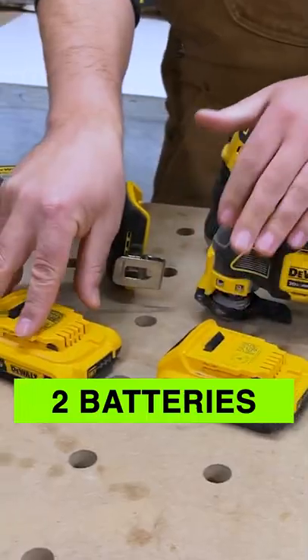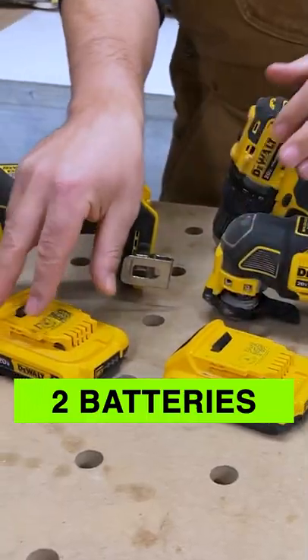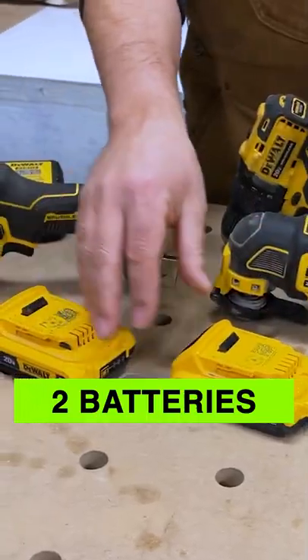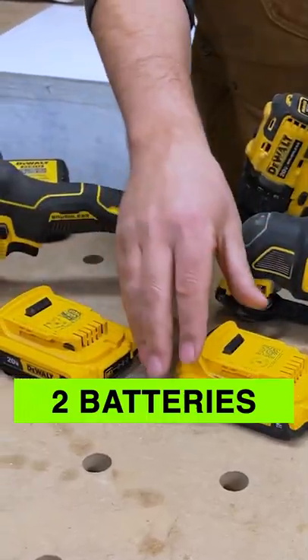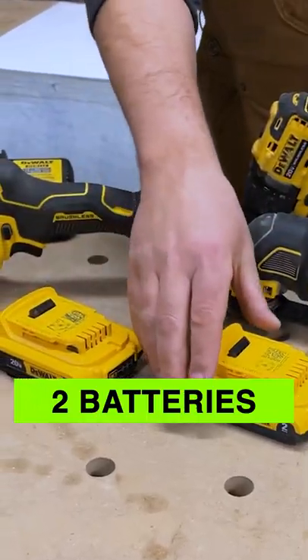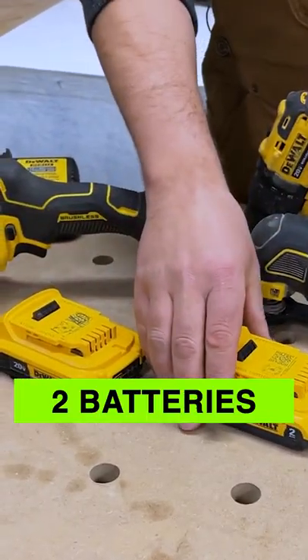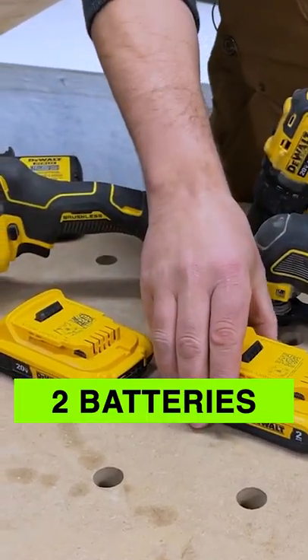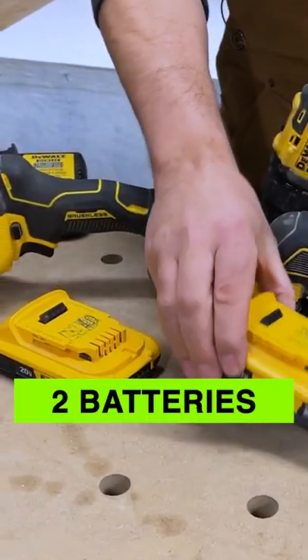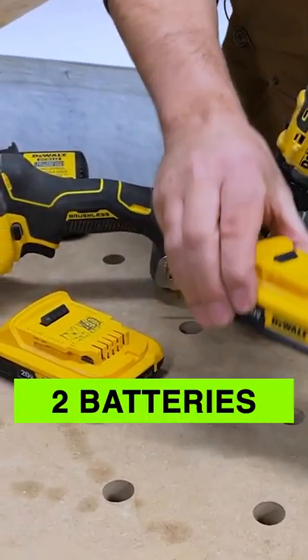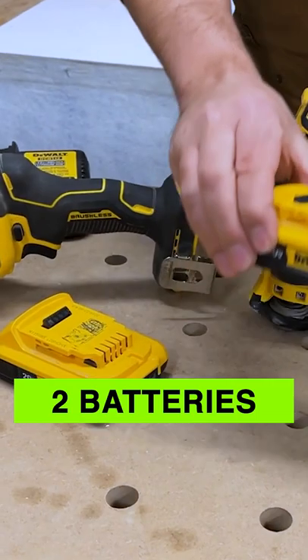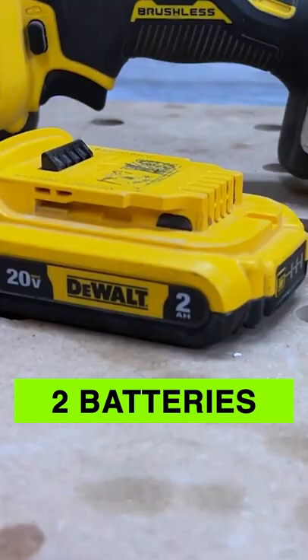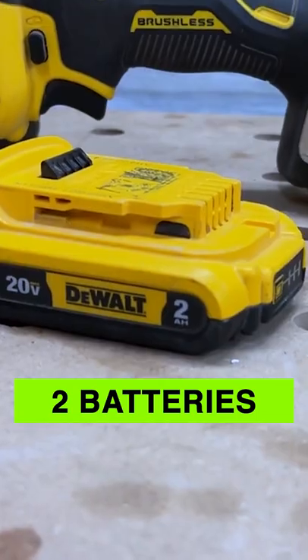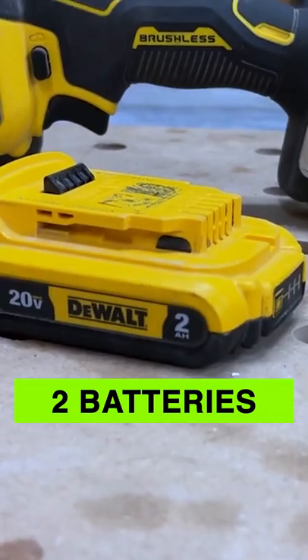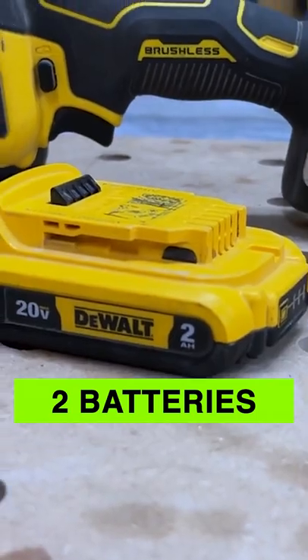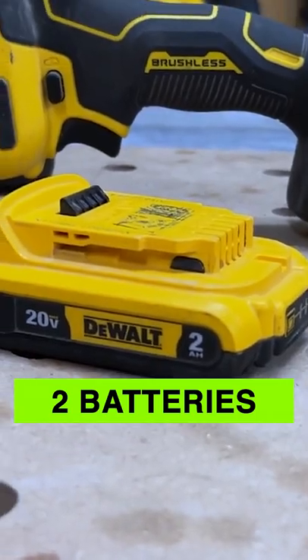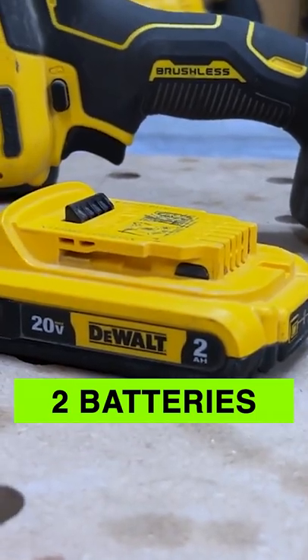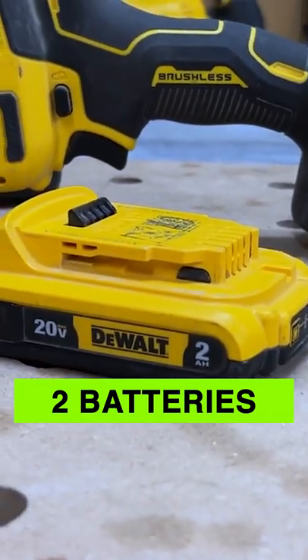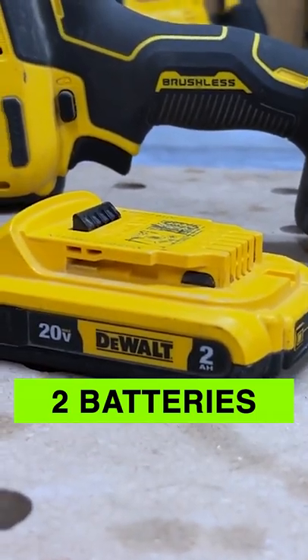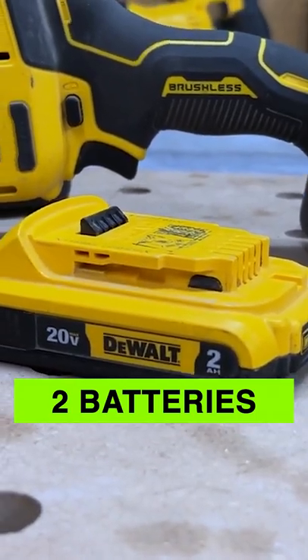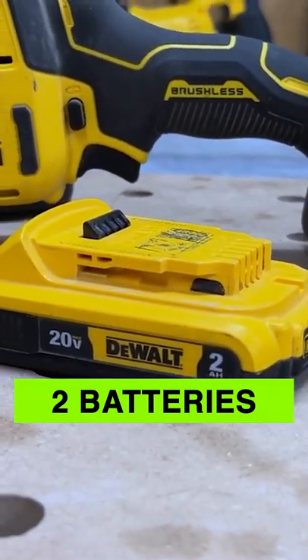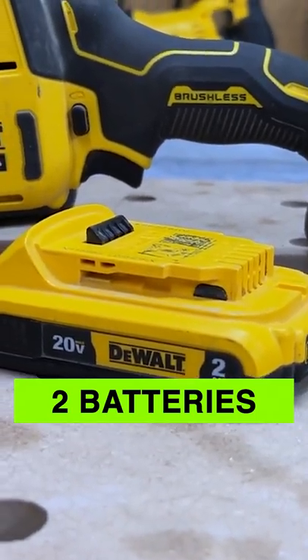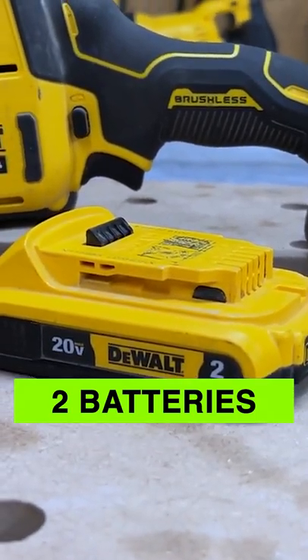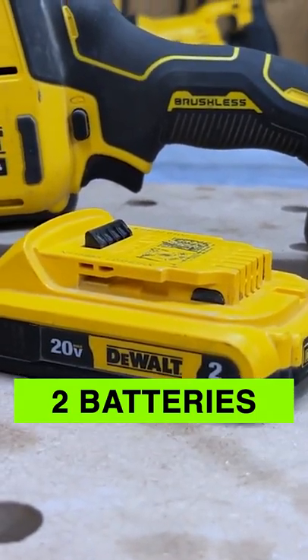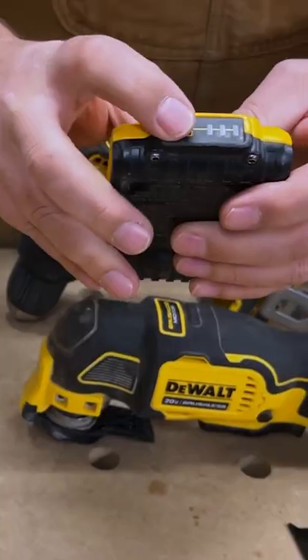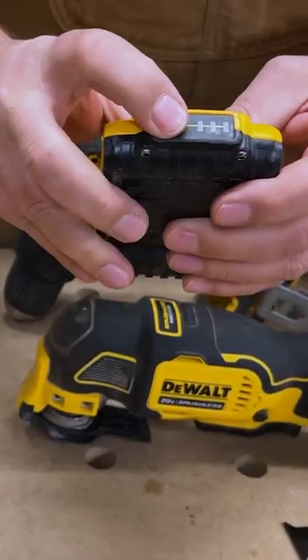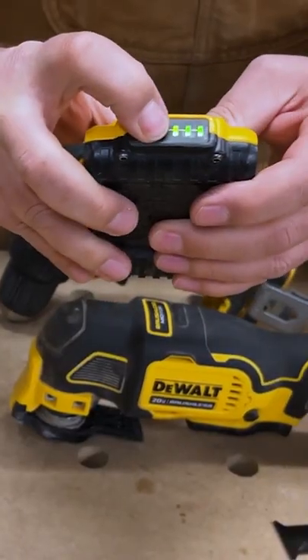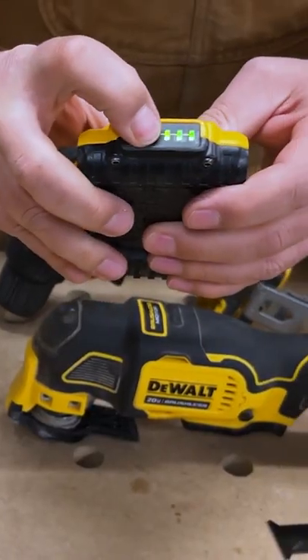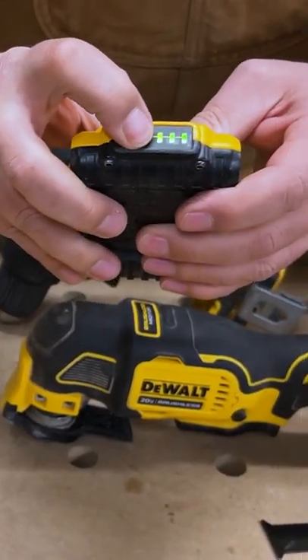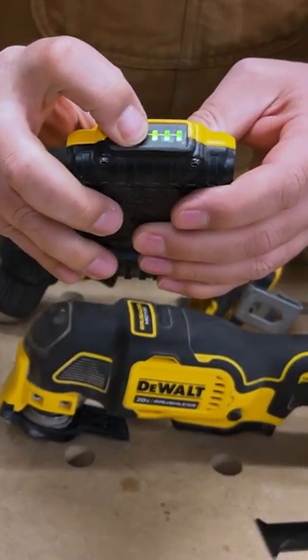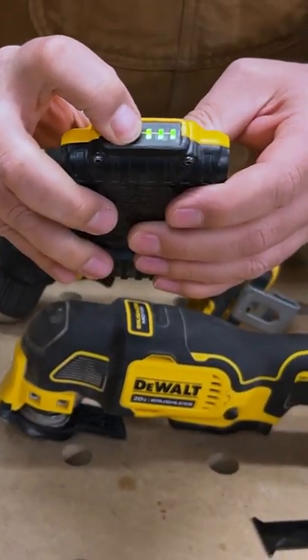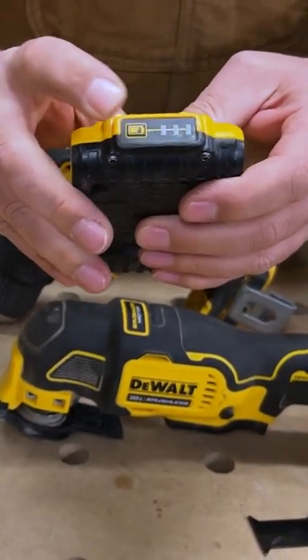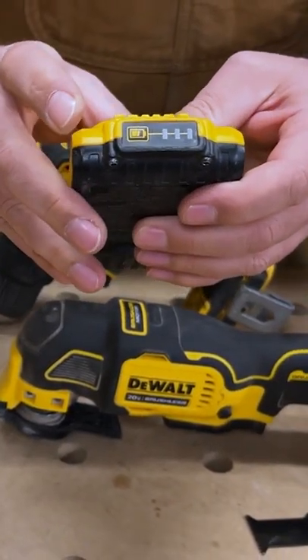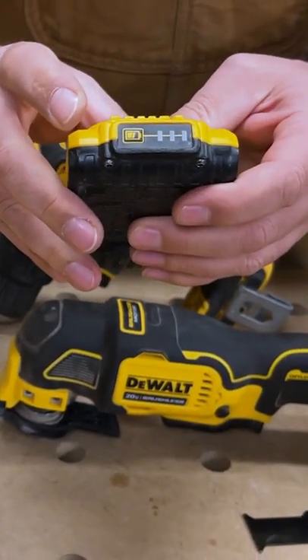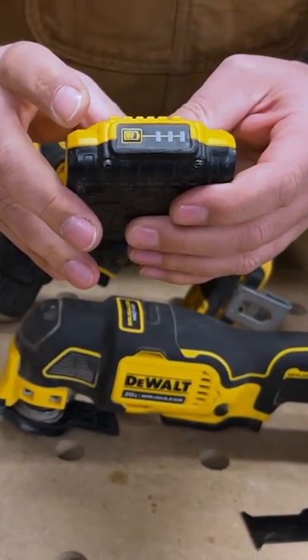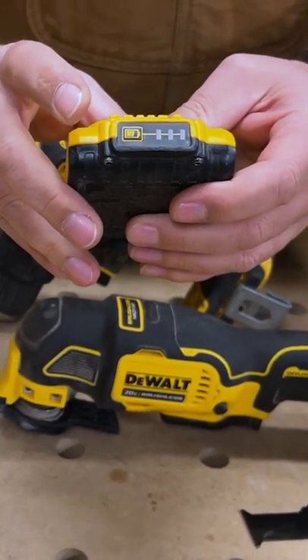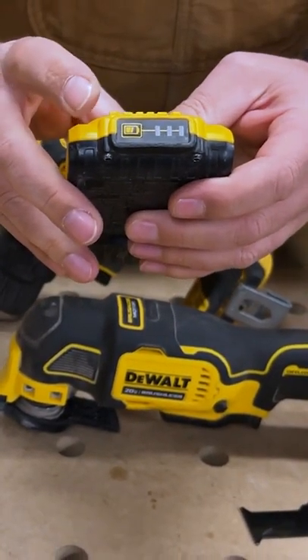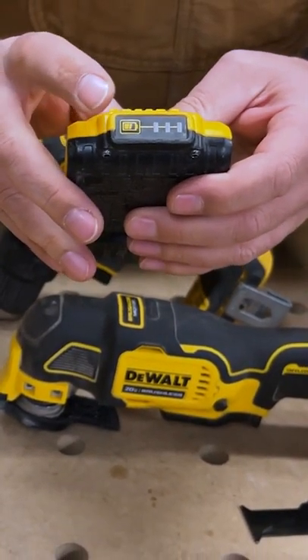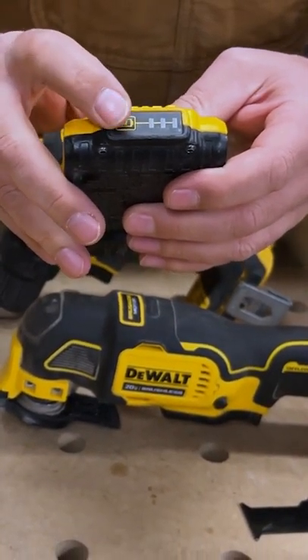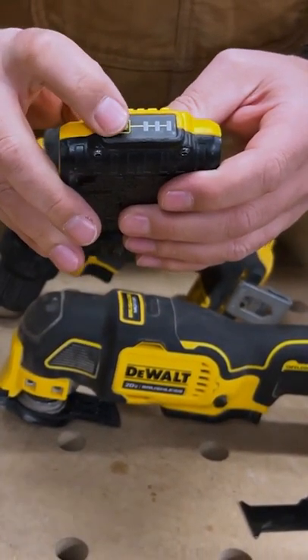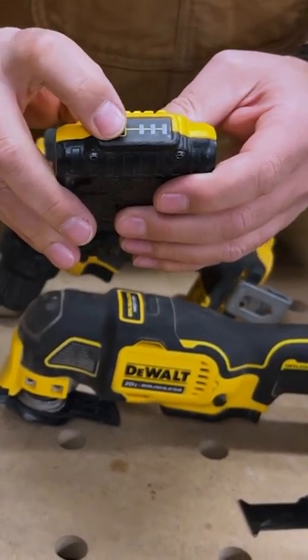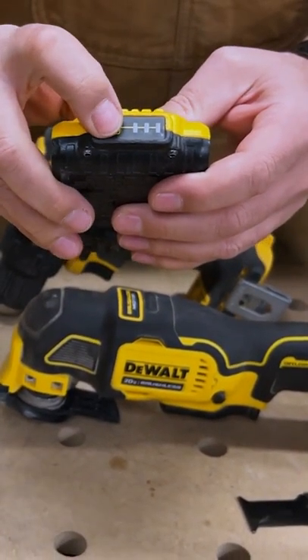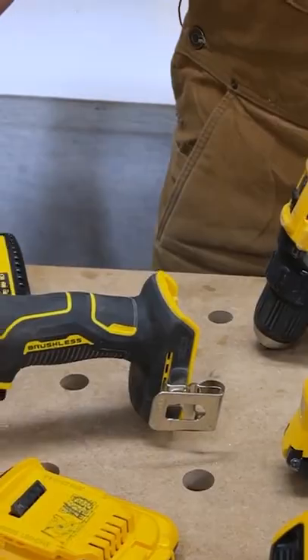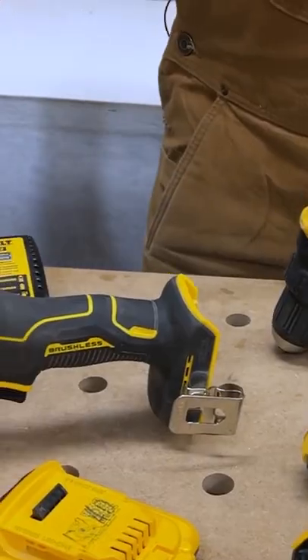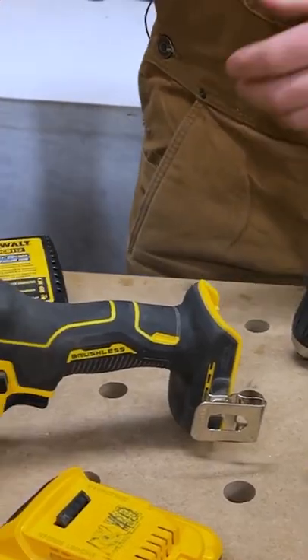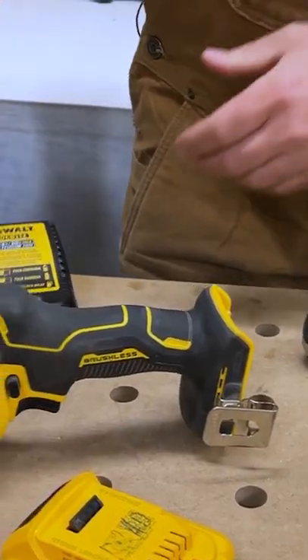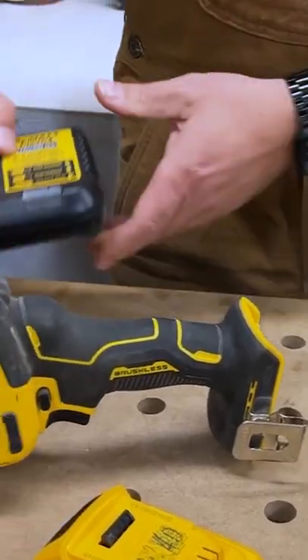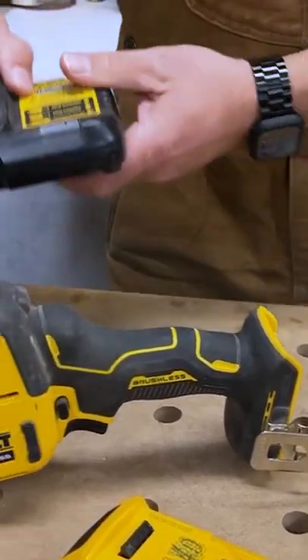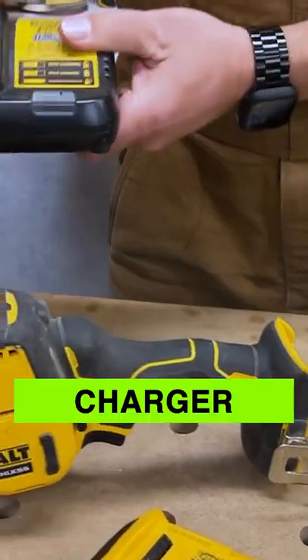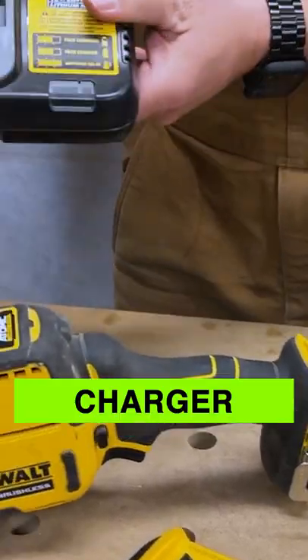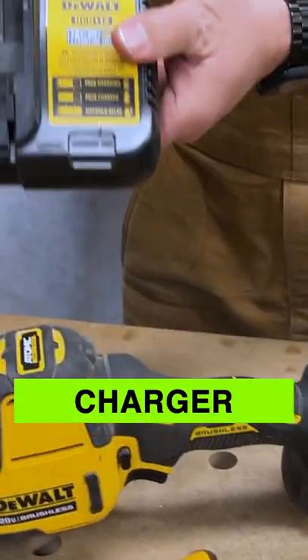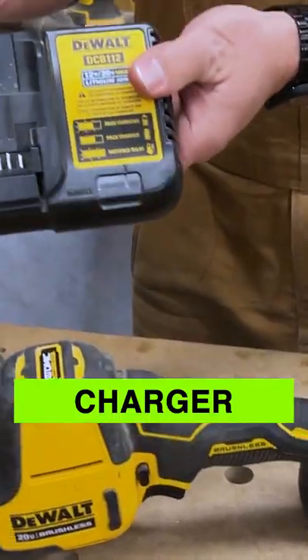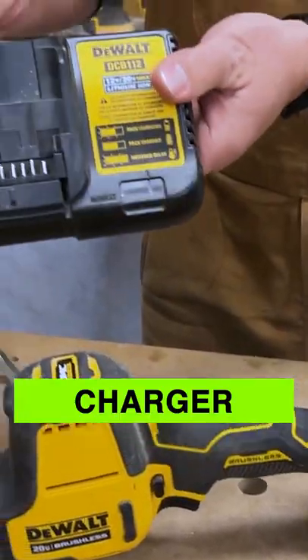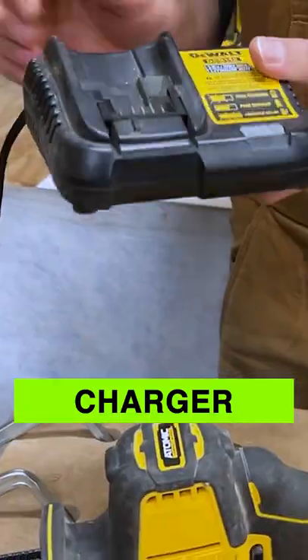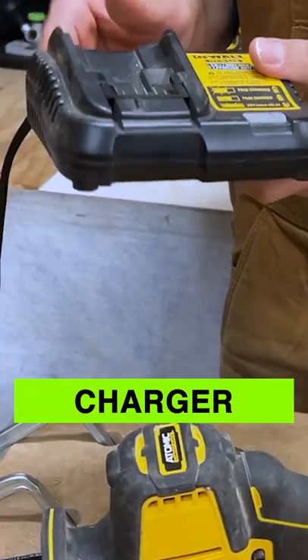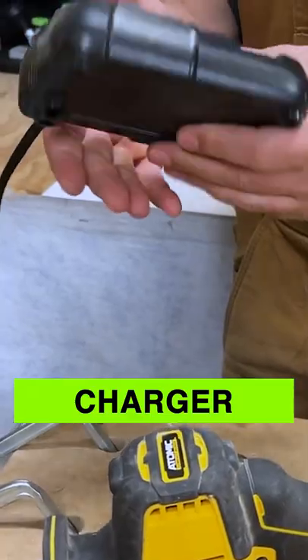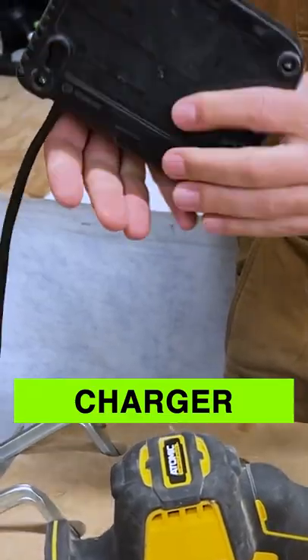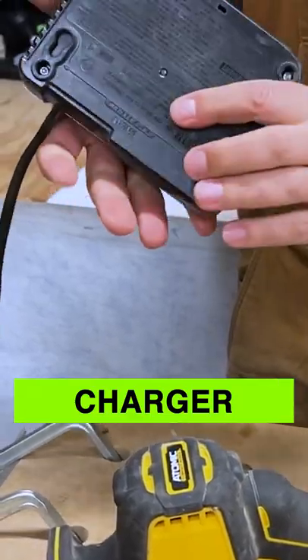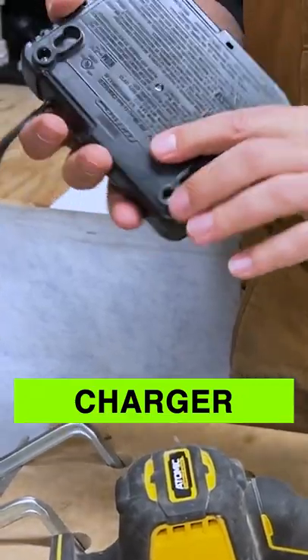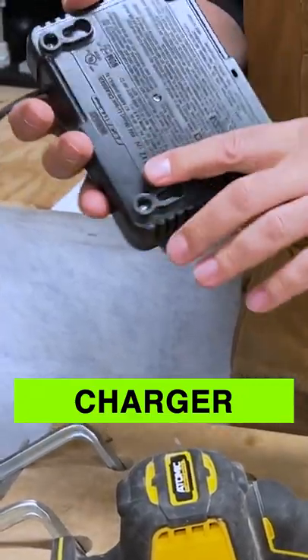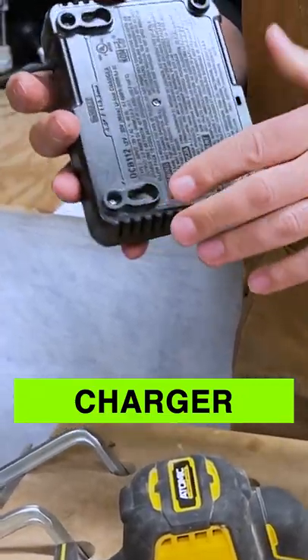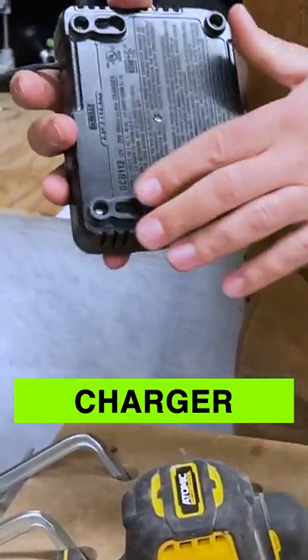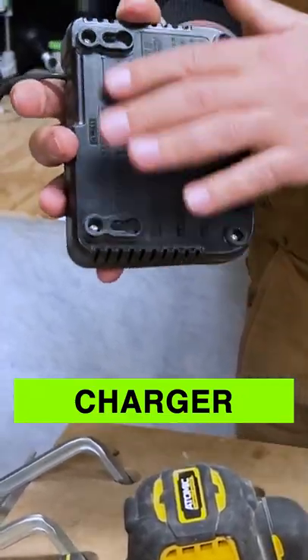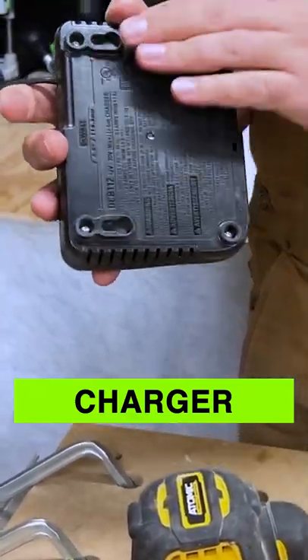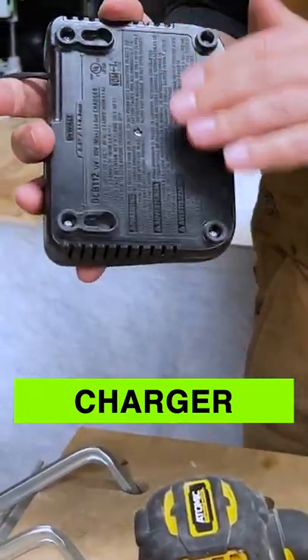Two batteries — these are 2 amp hour. We've got the battery meter on the front. You also get a charger, which you can mount on the wall.